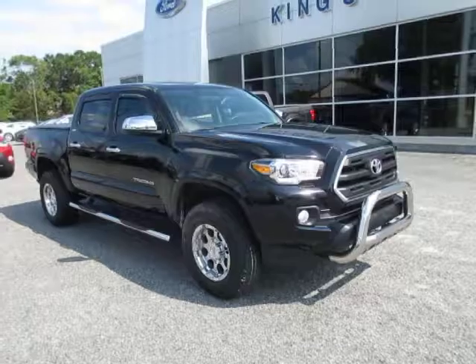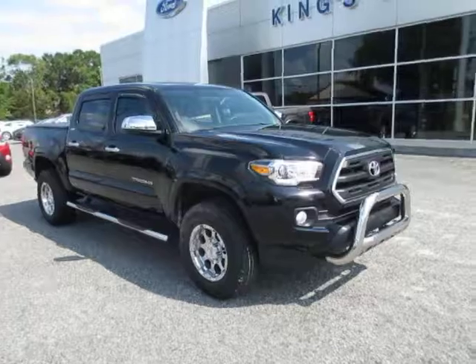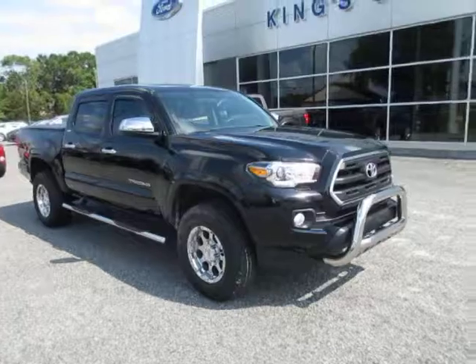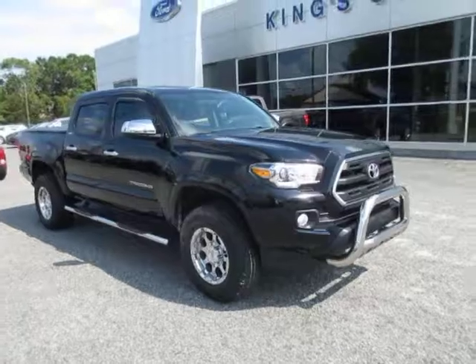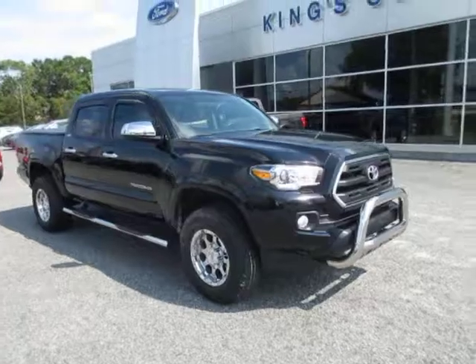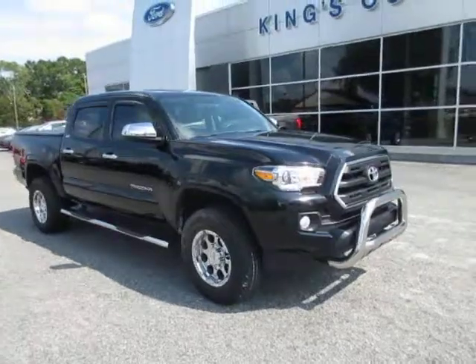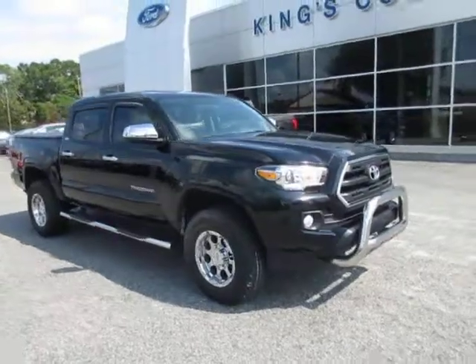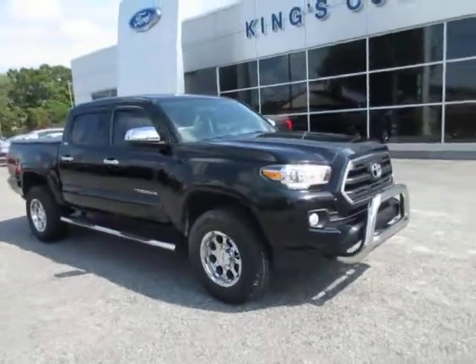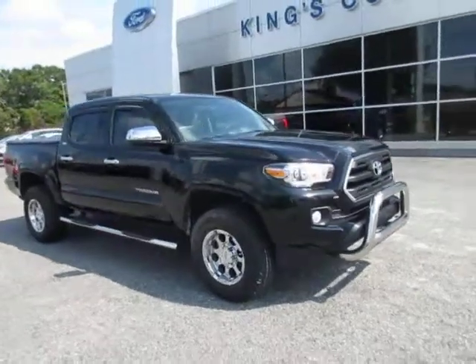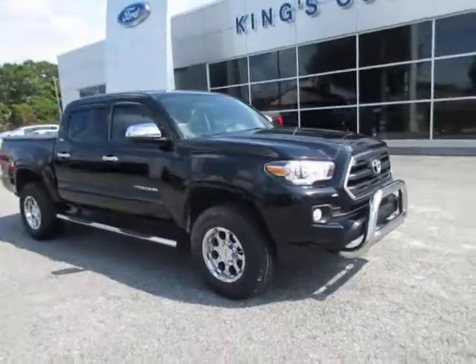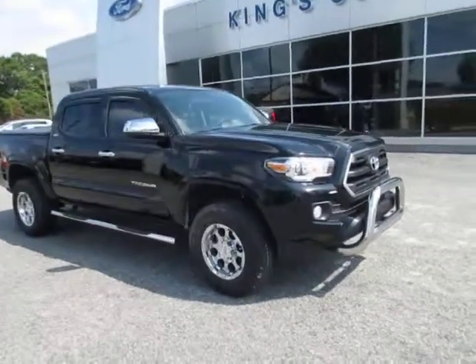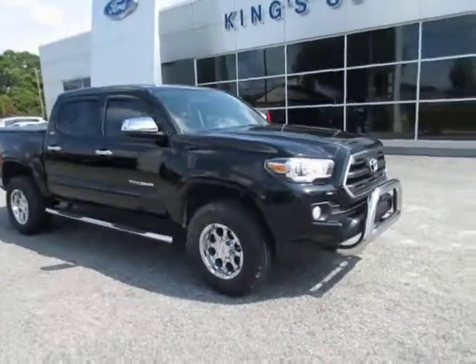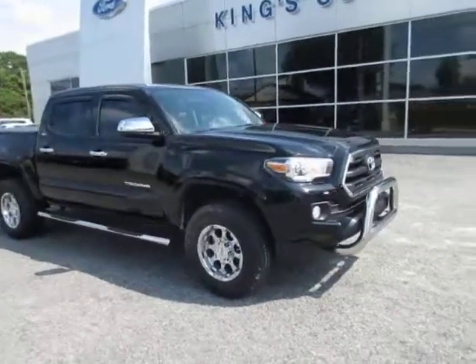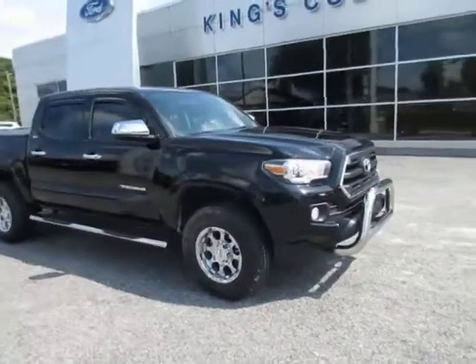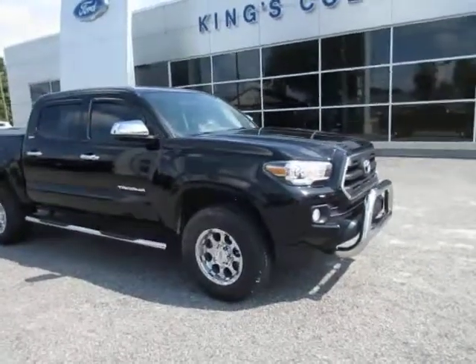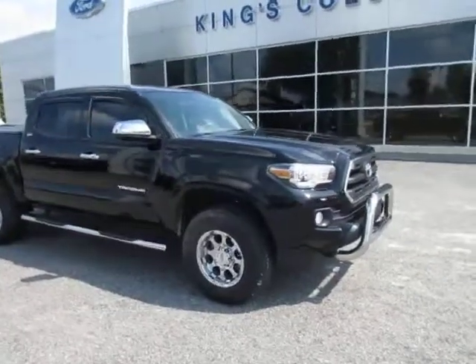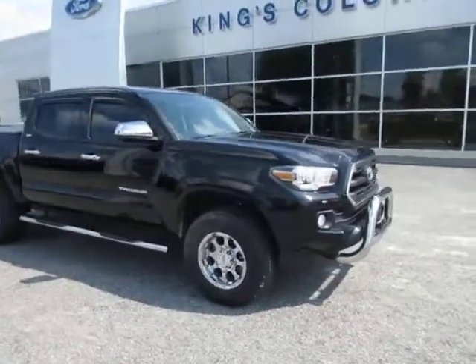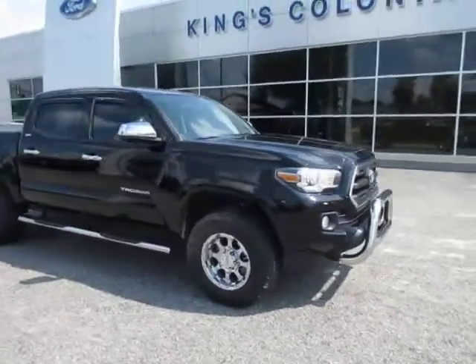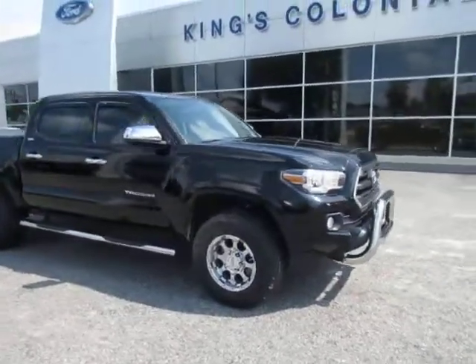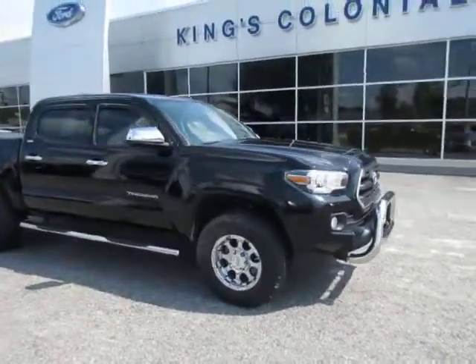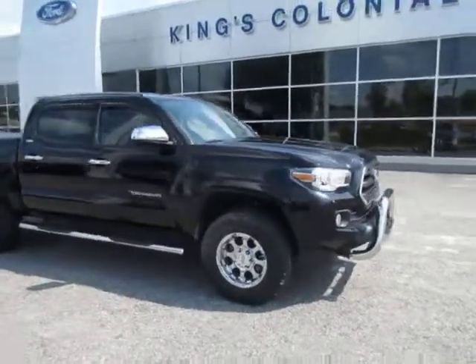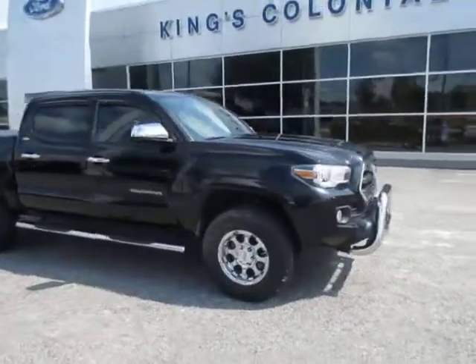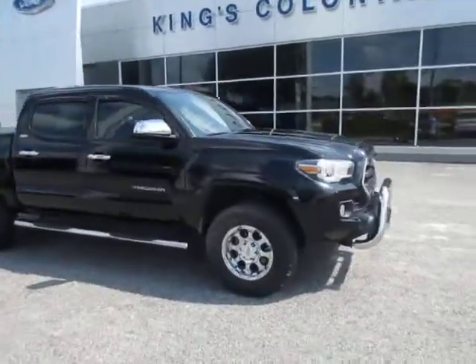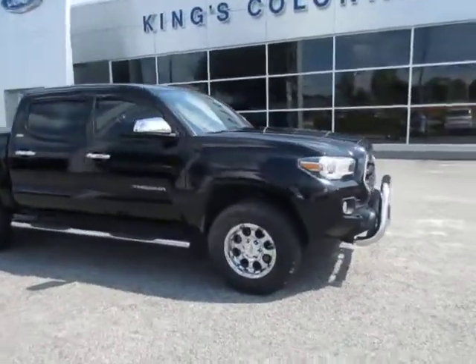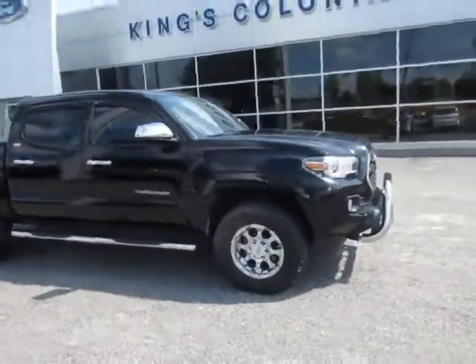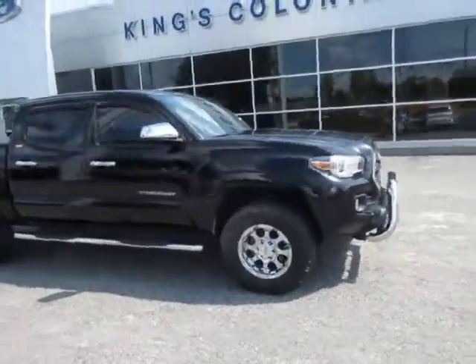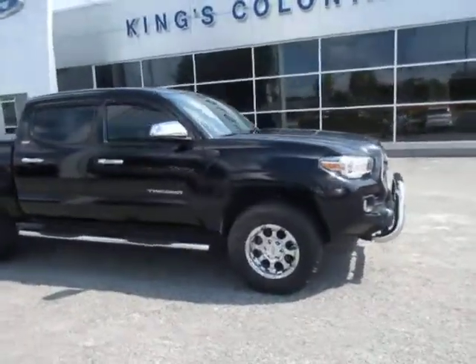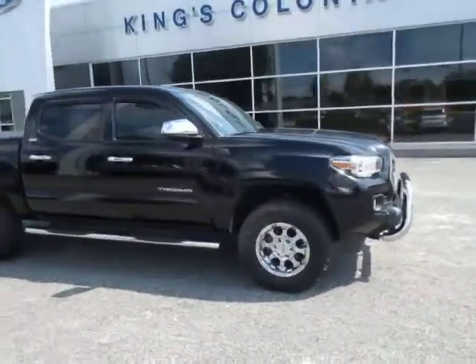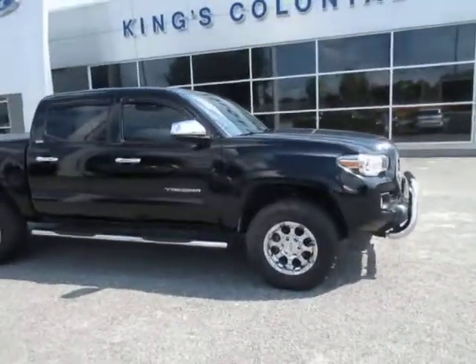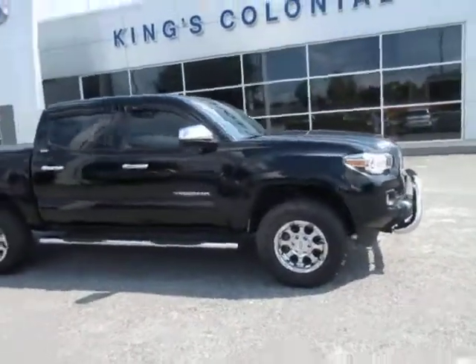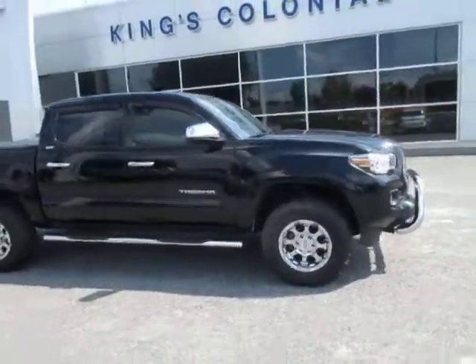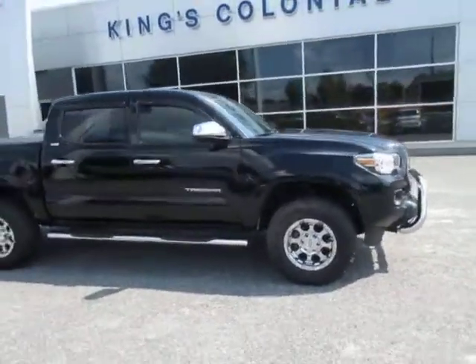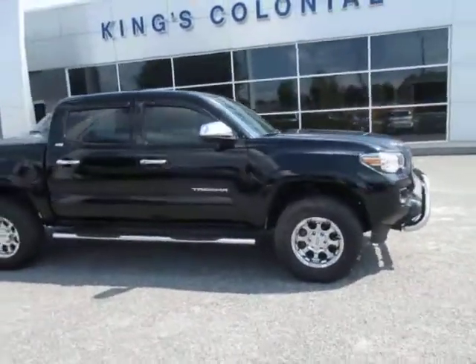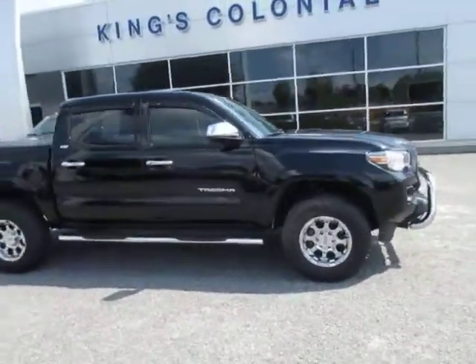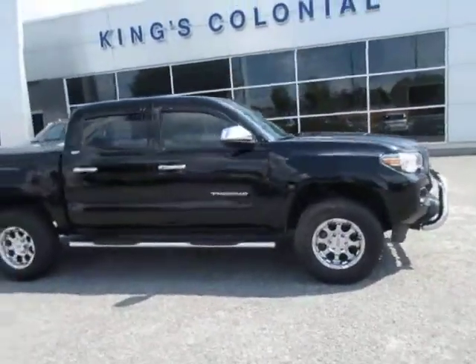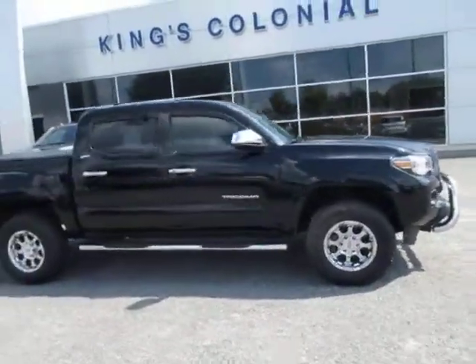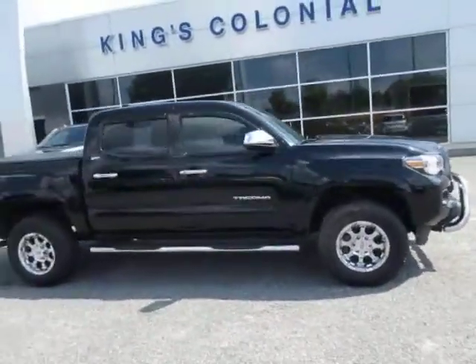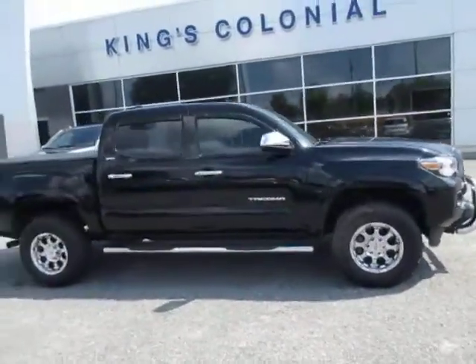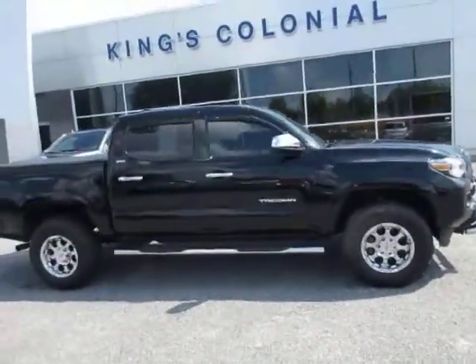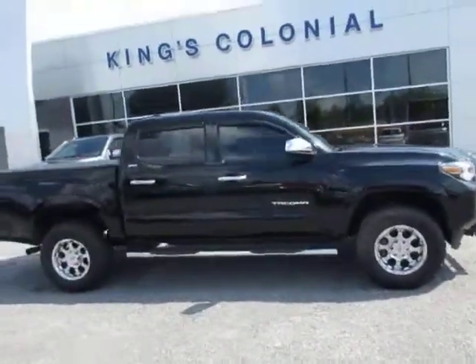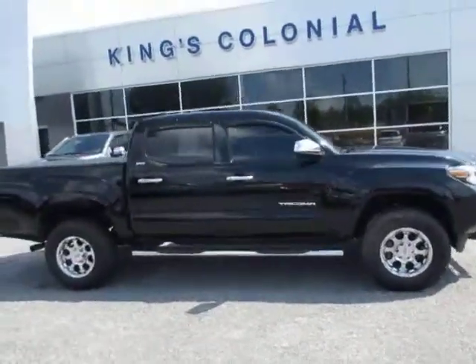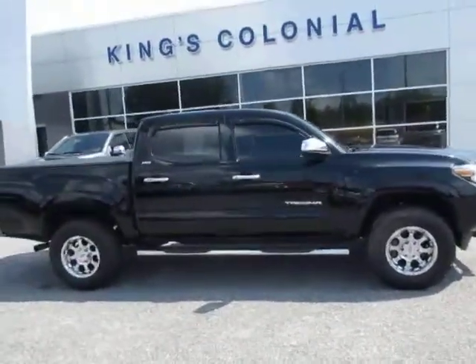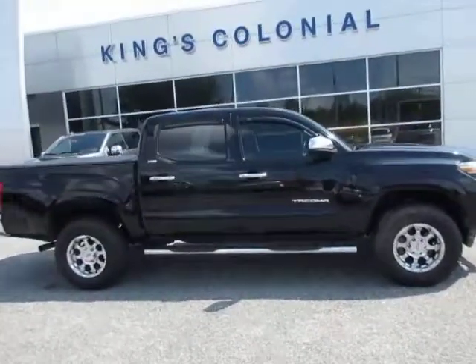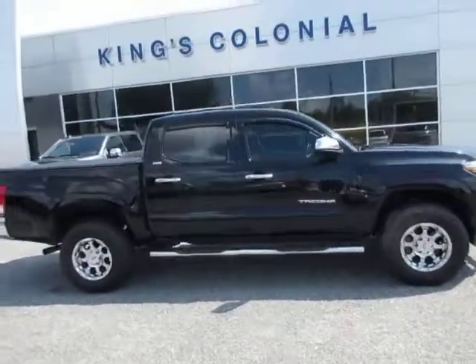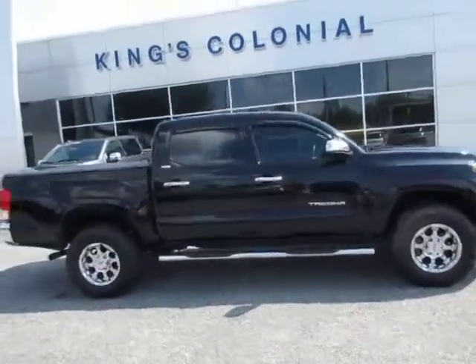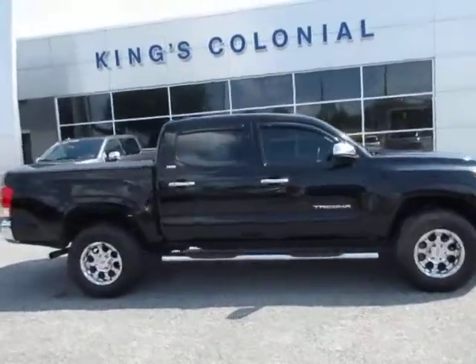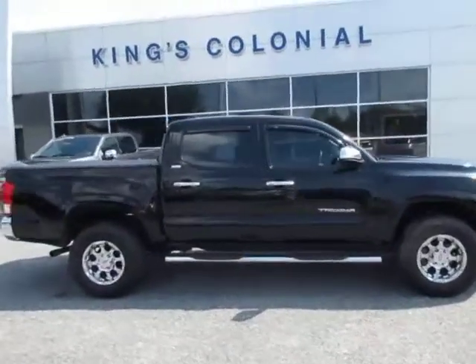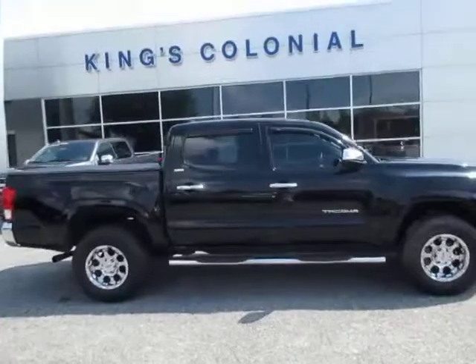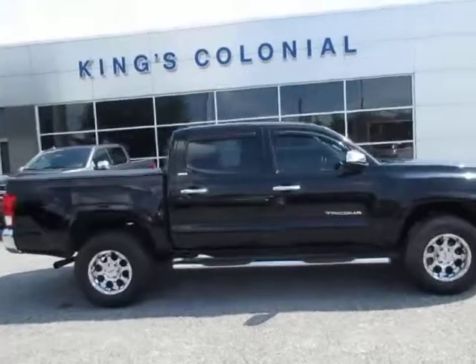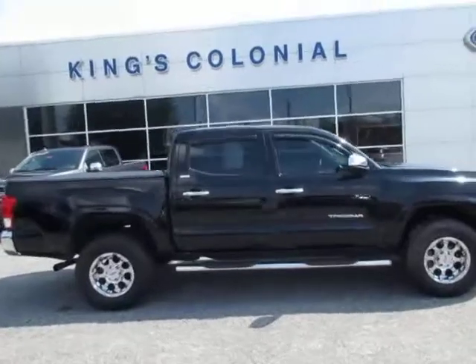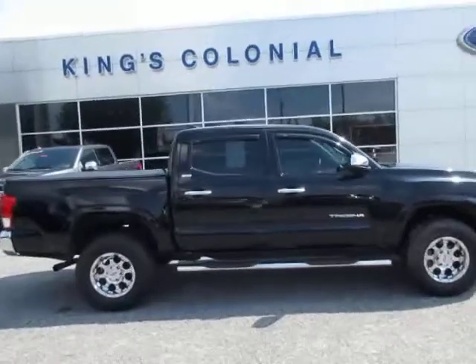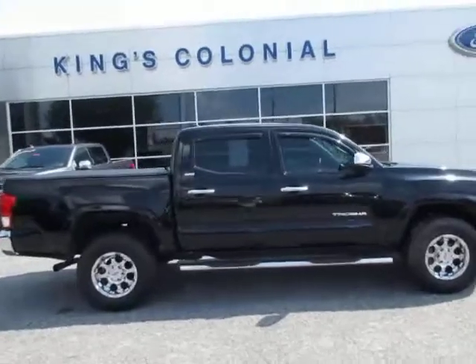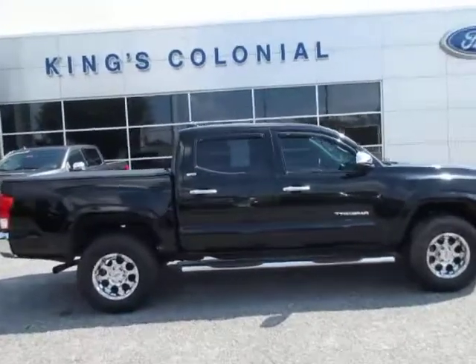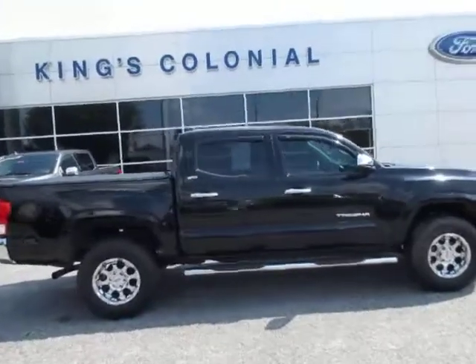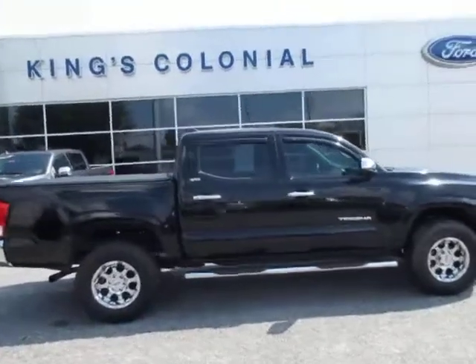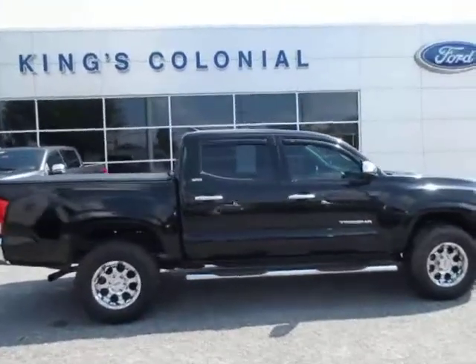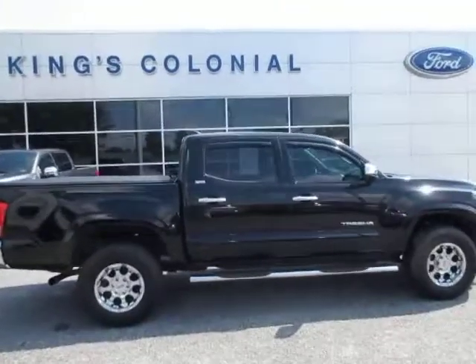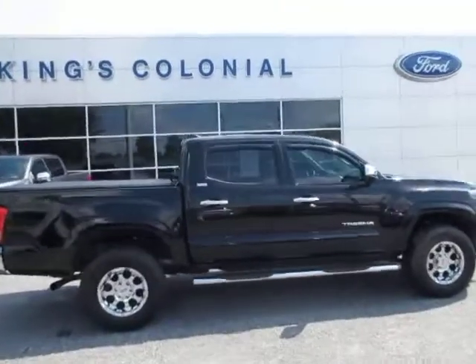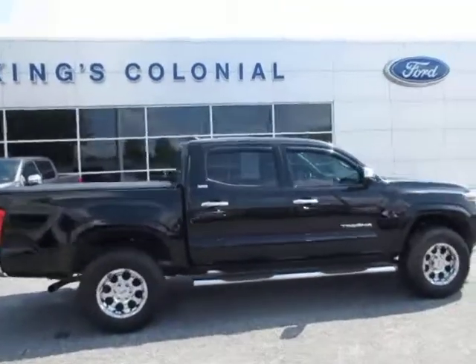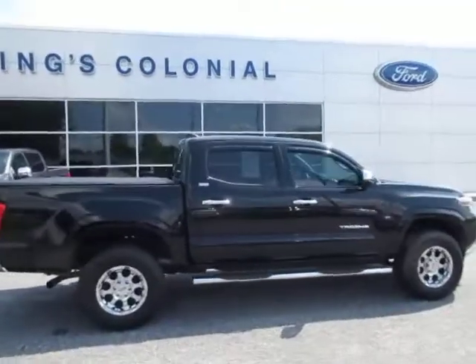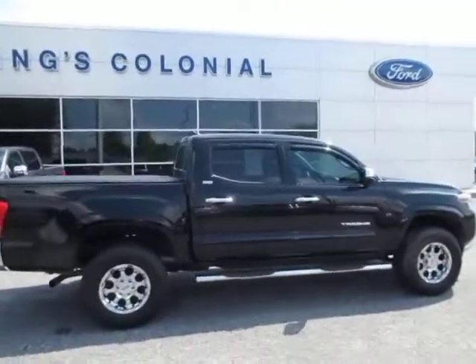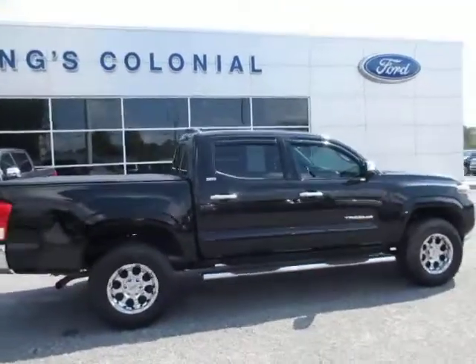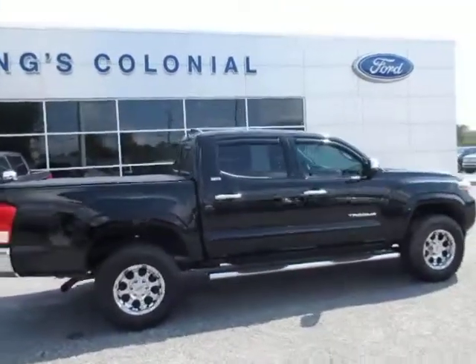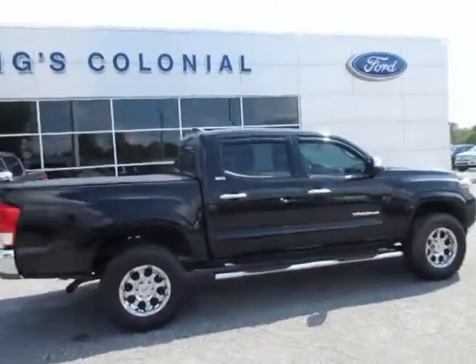Hello, welcome to Kings Colonial Ford. We have here a 2016 Toyota Tacoma Crew Cab Truck.